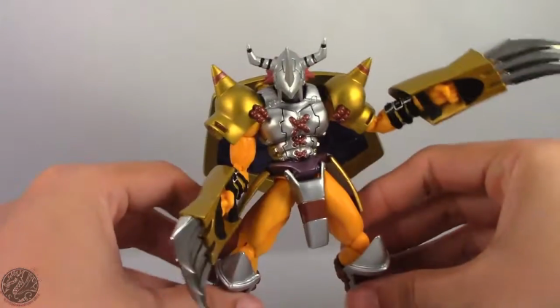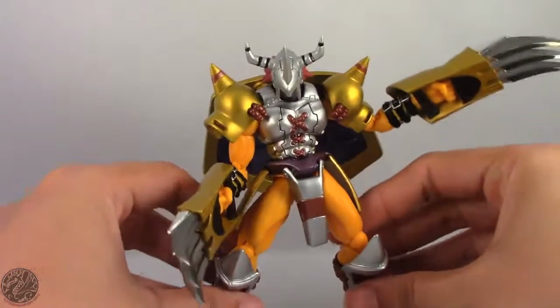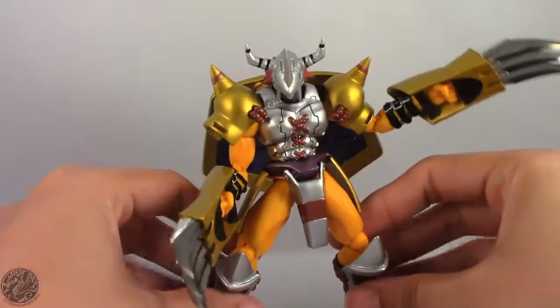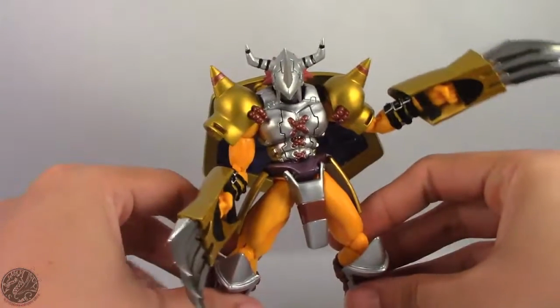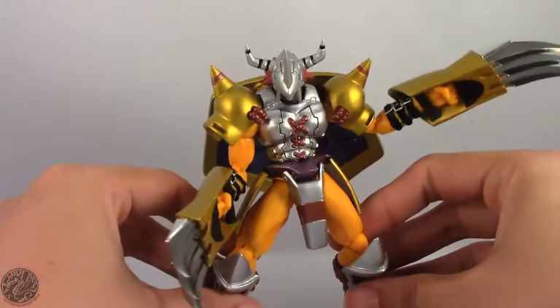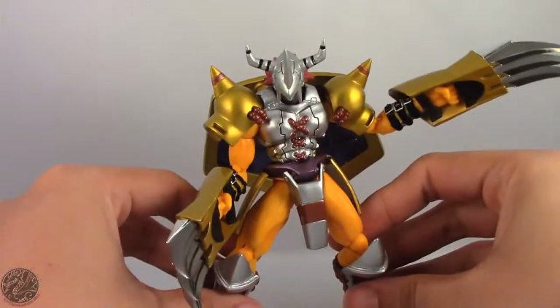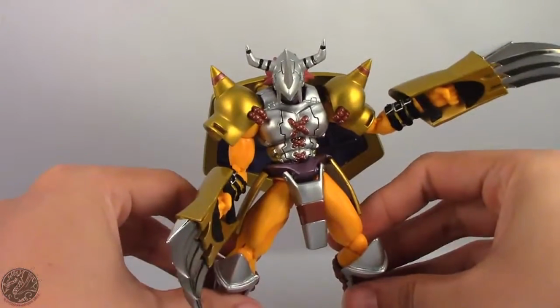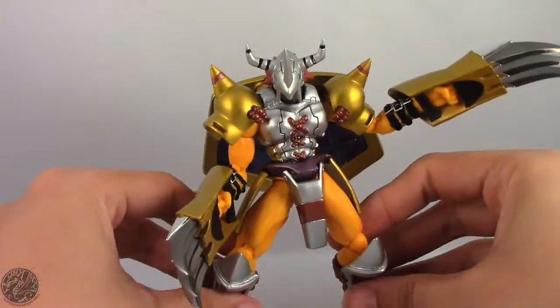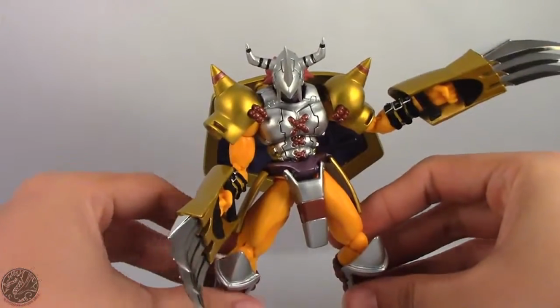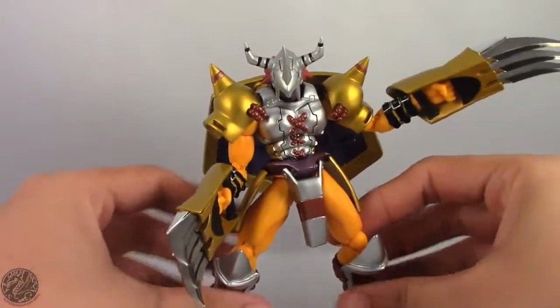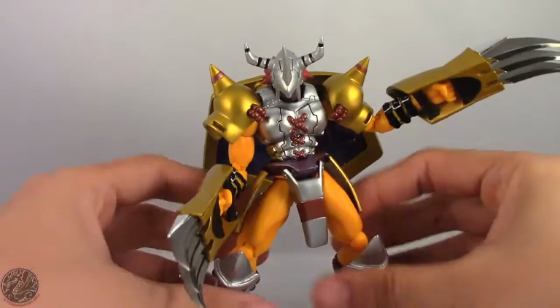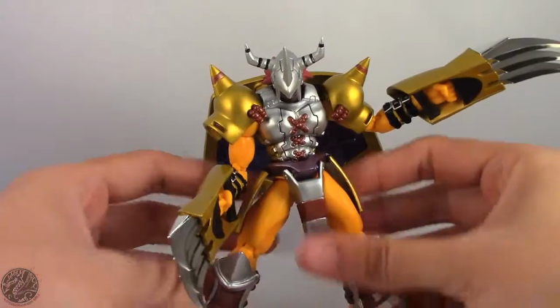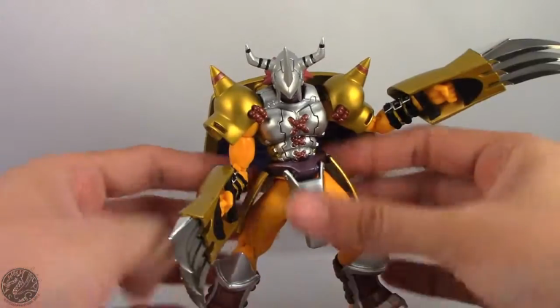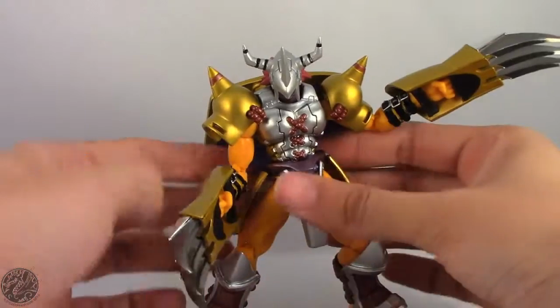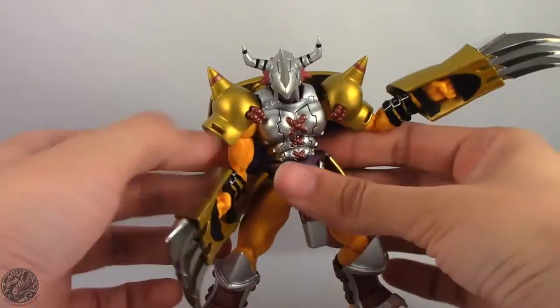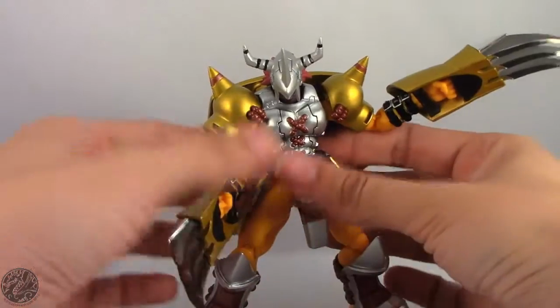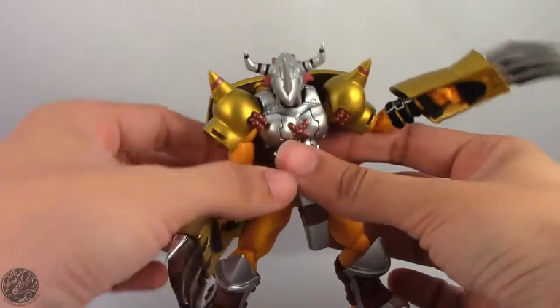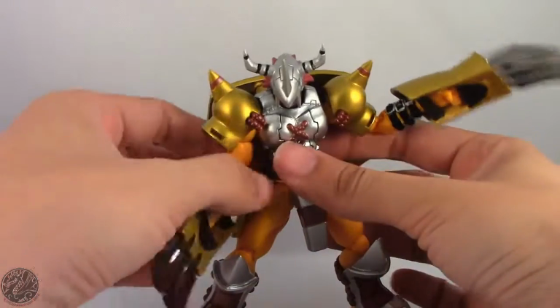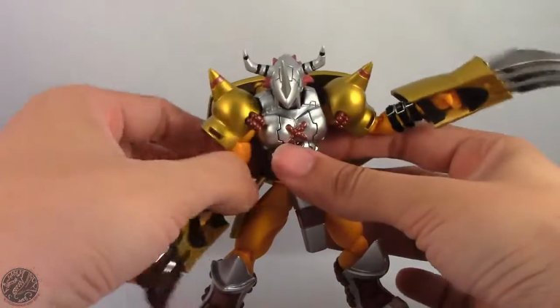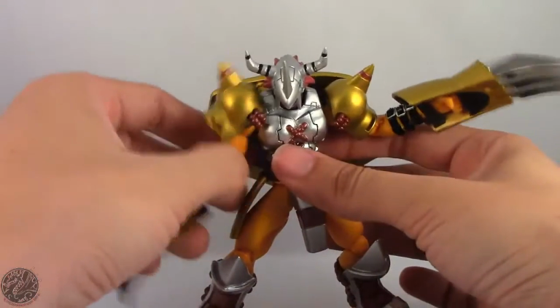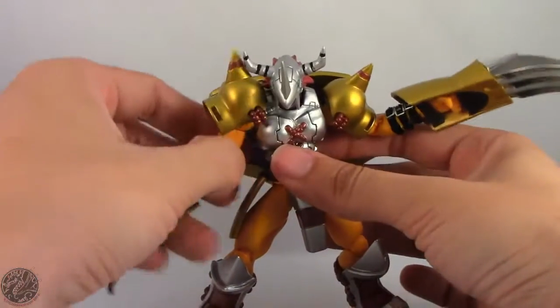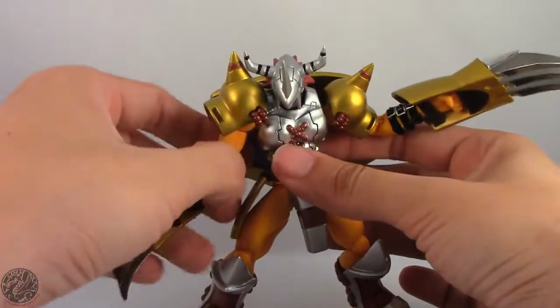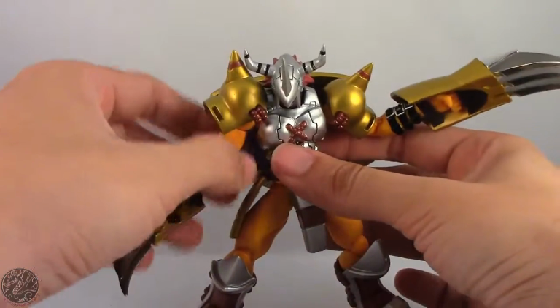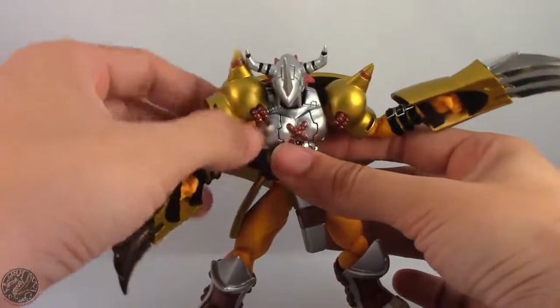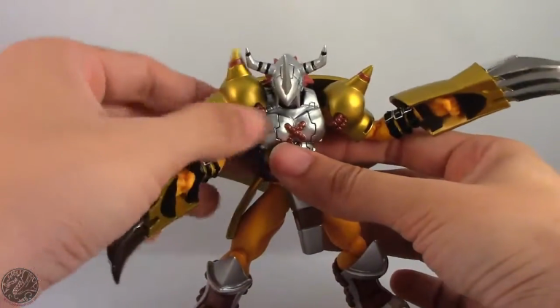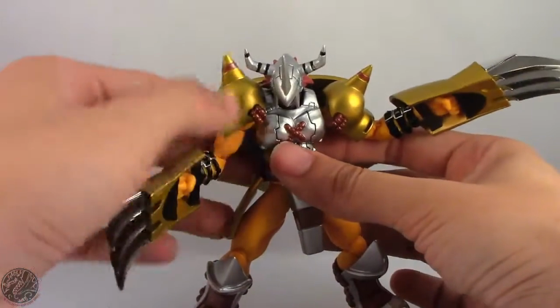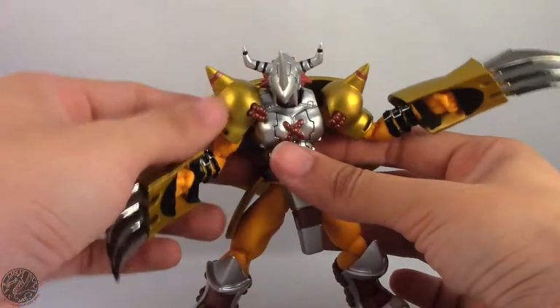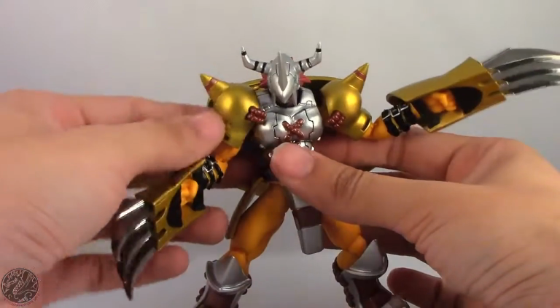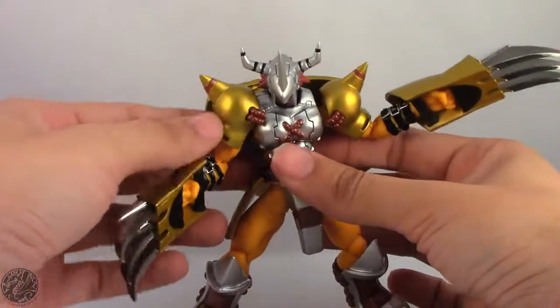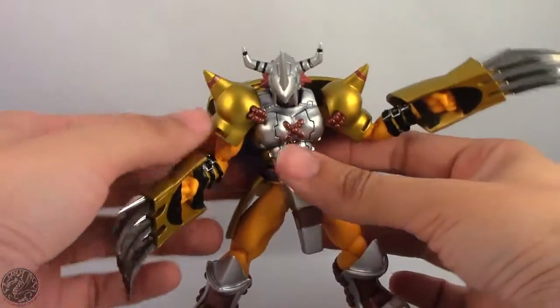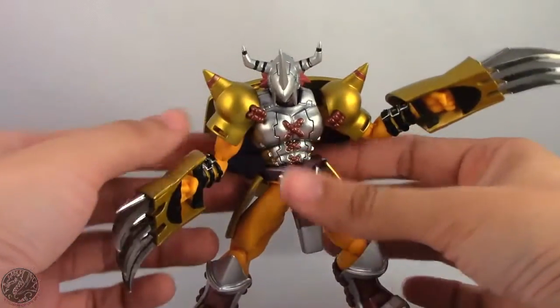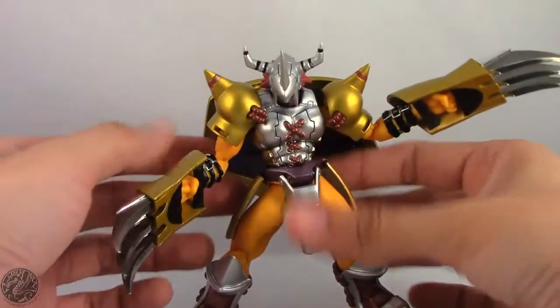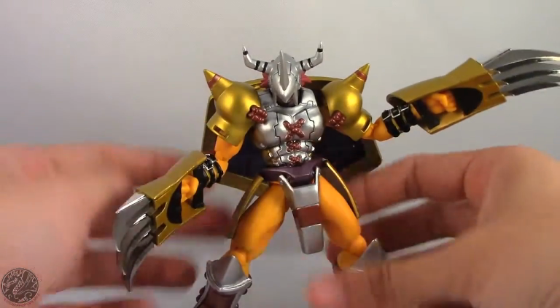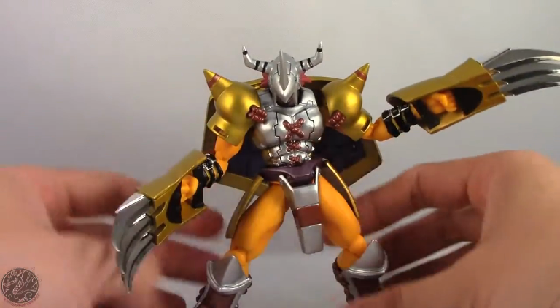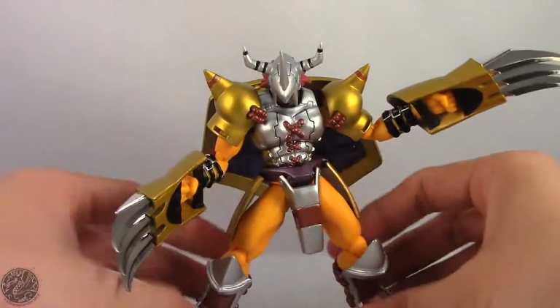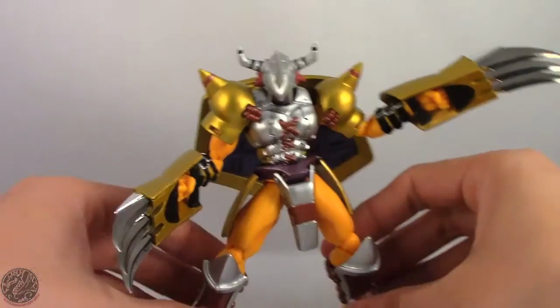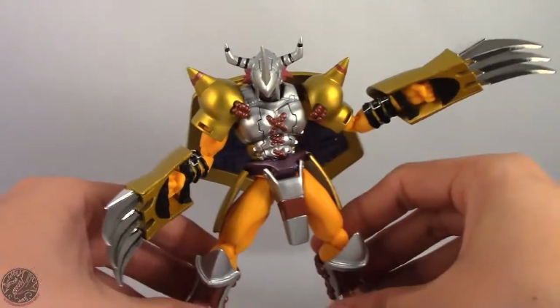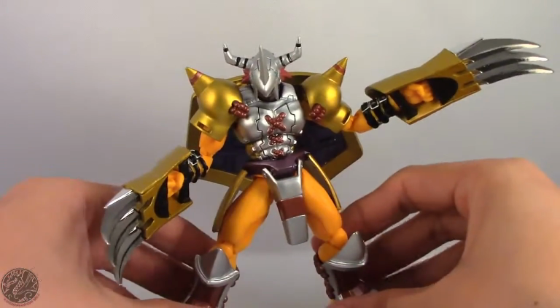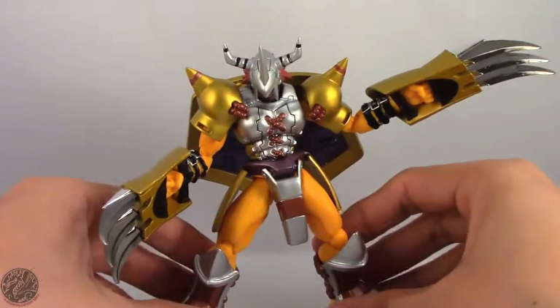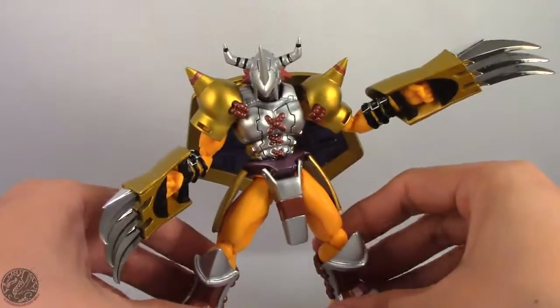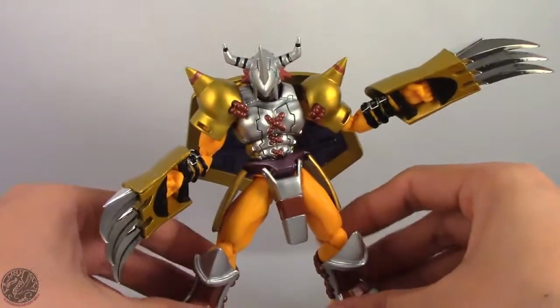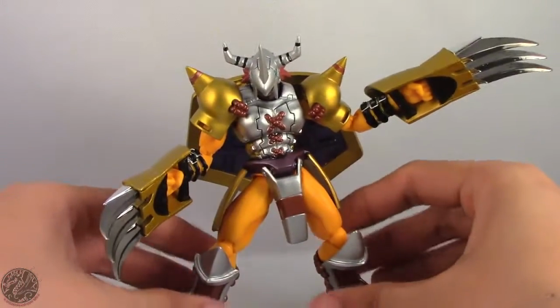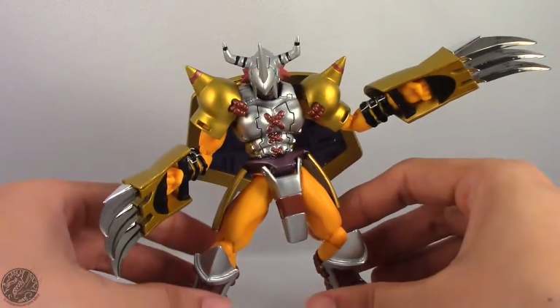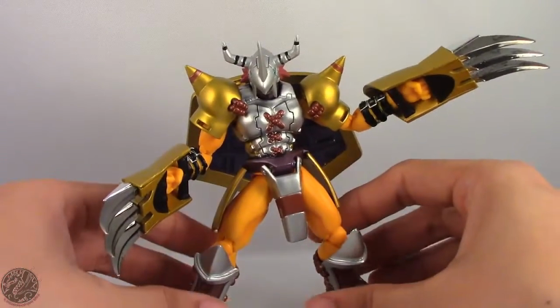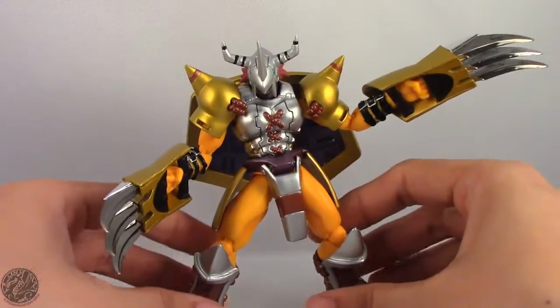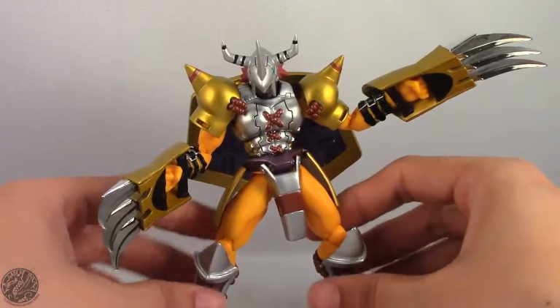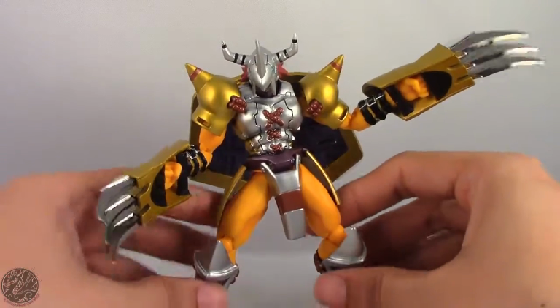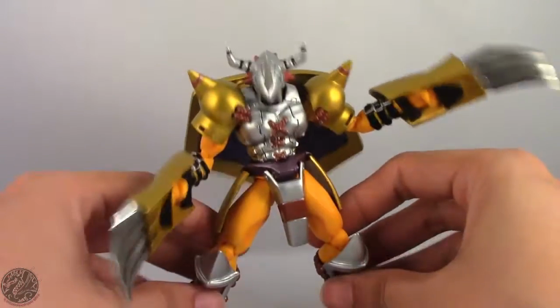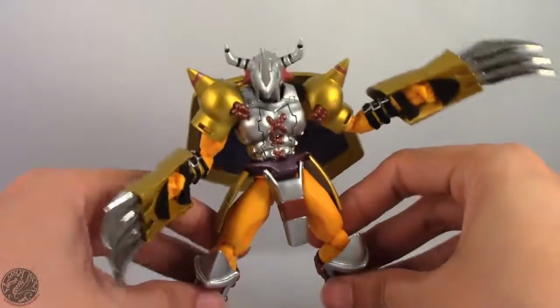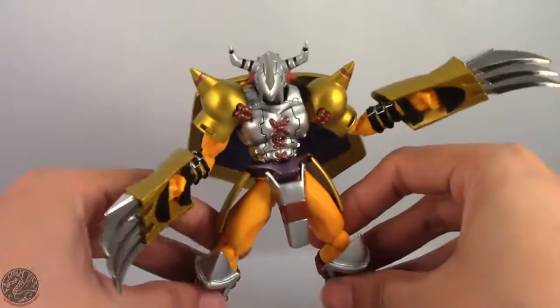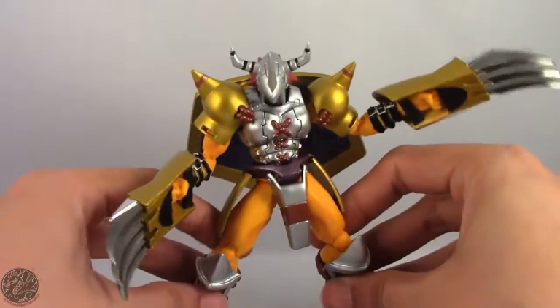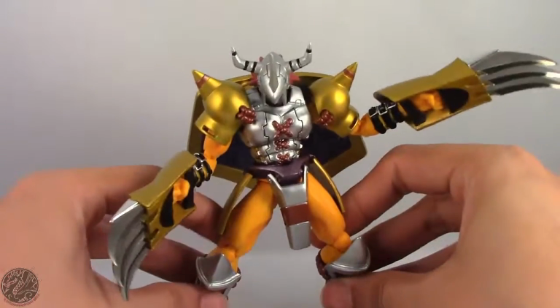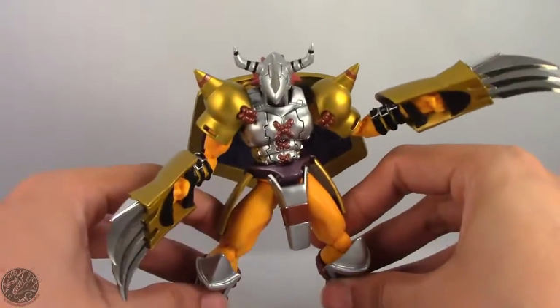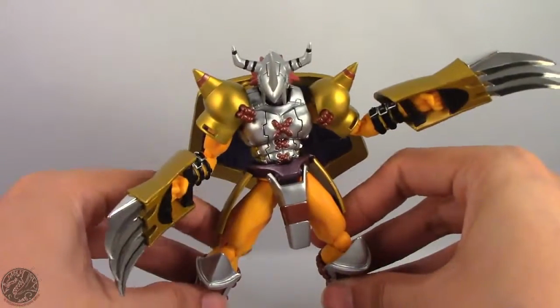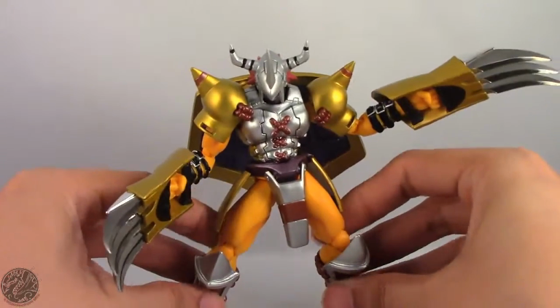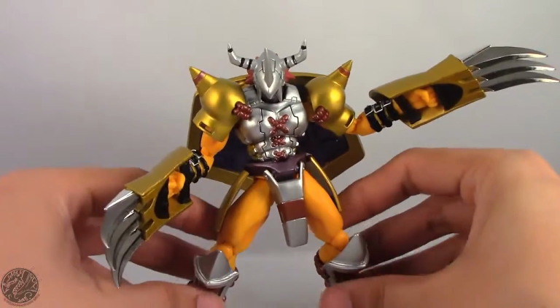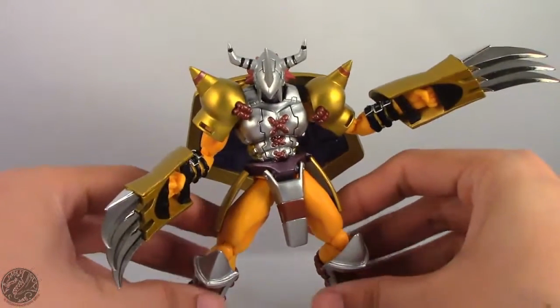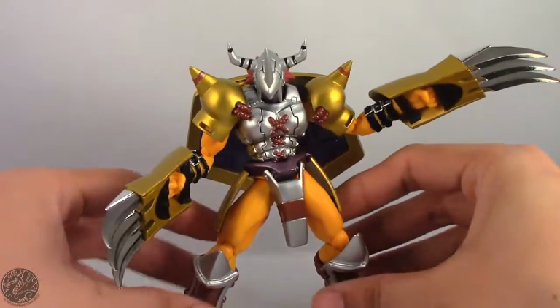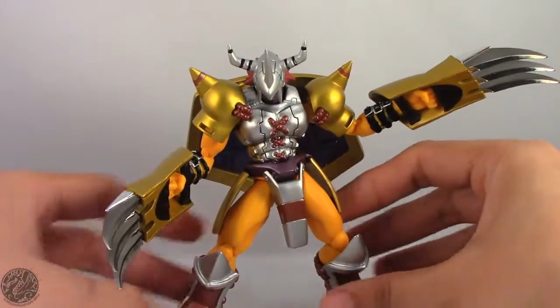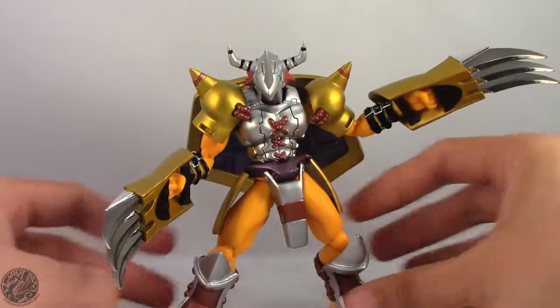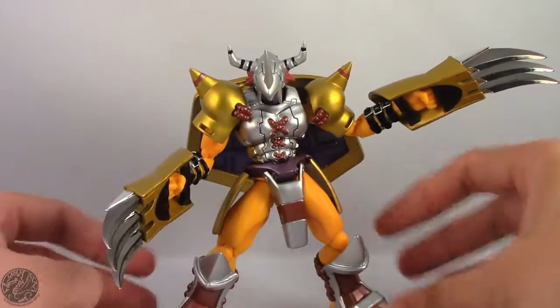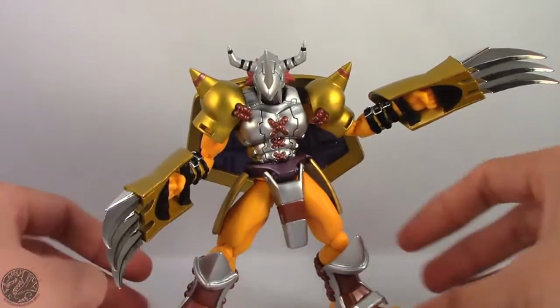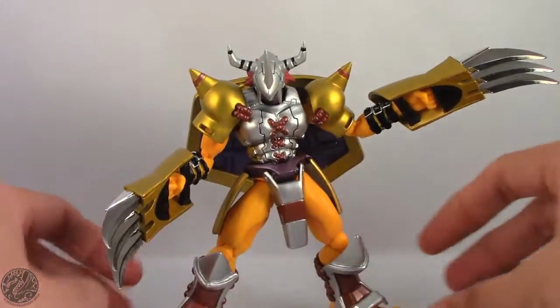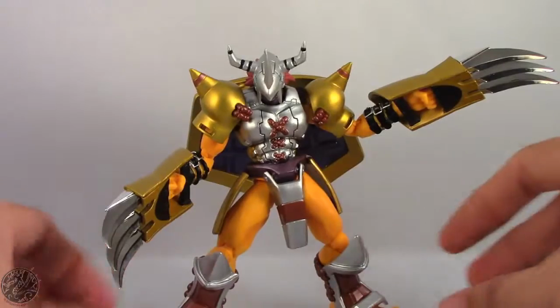Overall, really nice figure. What I'm going to do now is get him posed and move on to my final thoughts, then we'll wrap up this review. So sit tight, everyone.